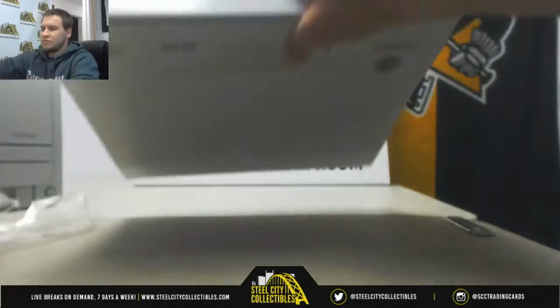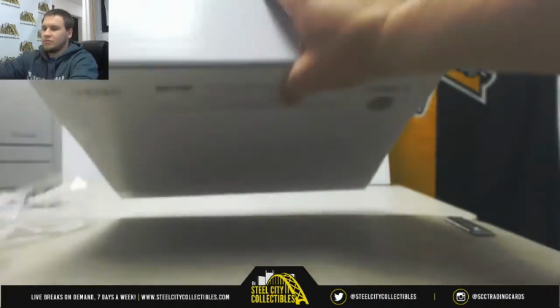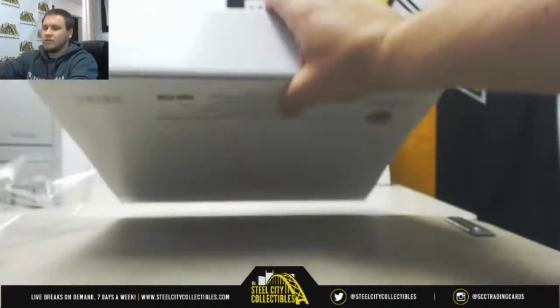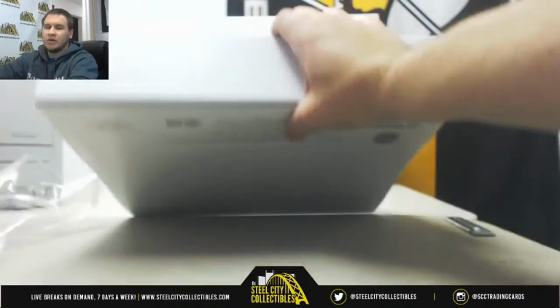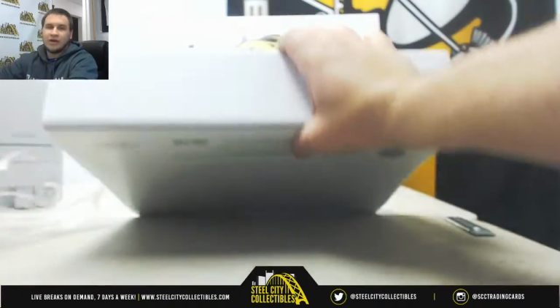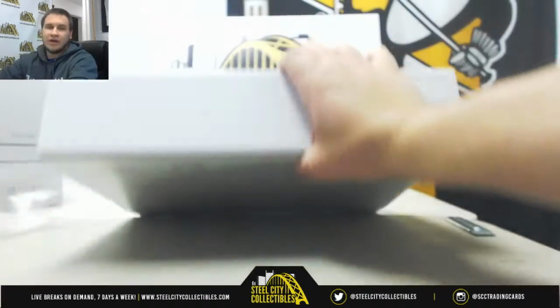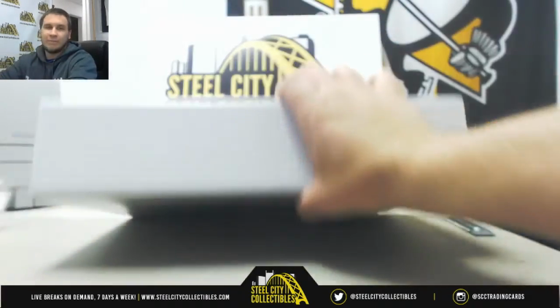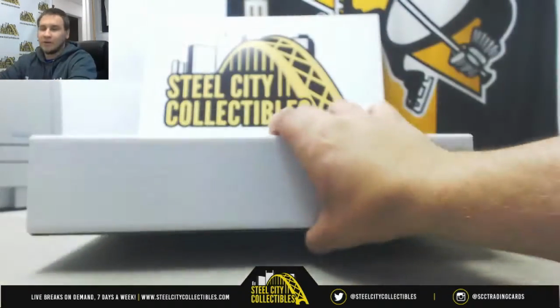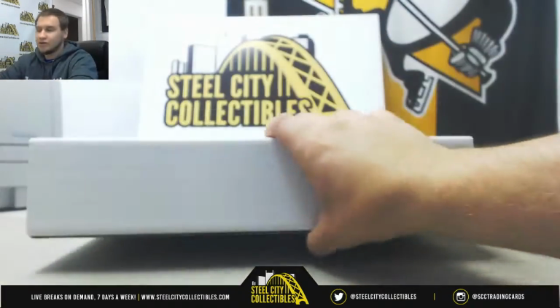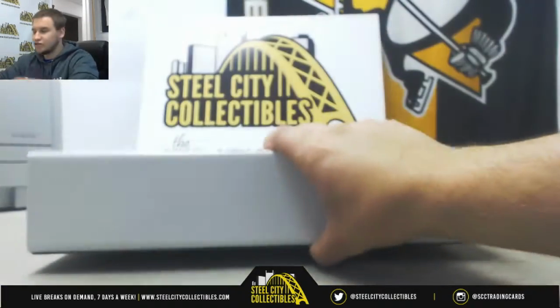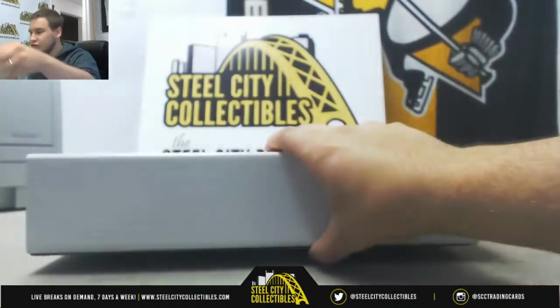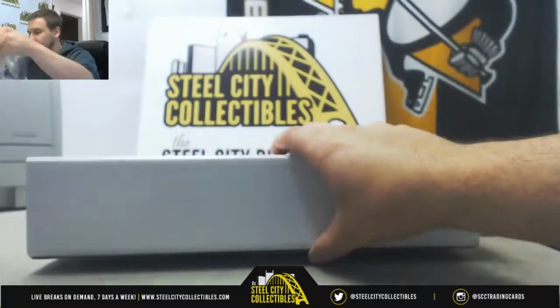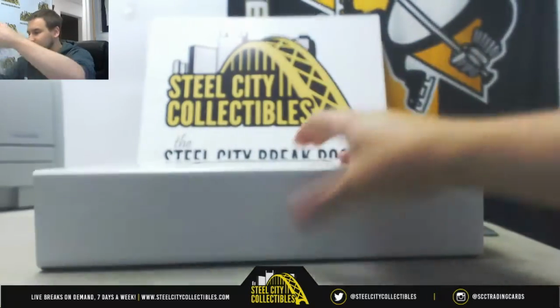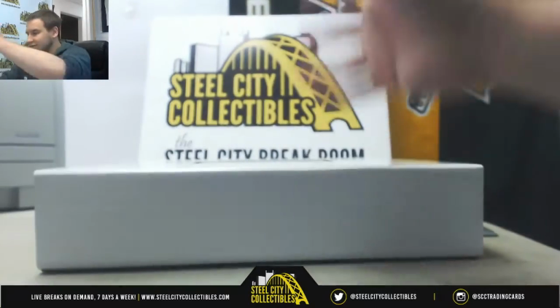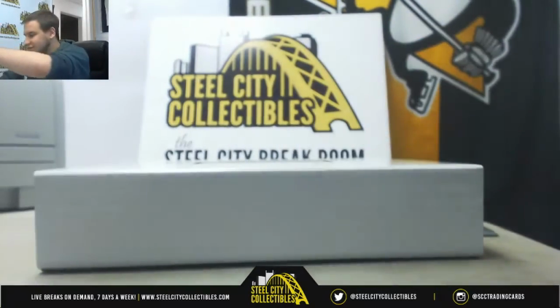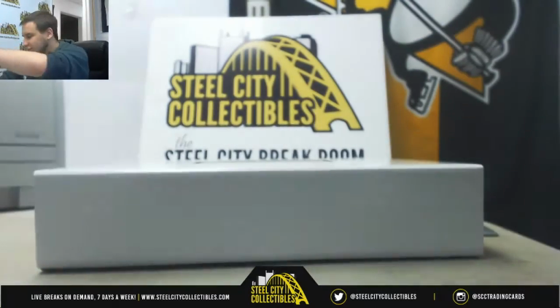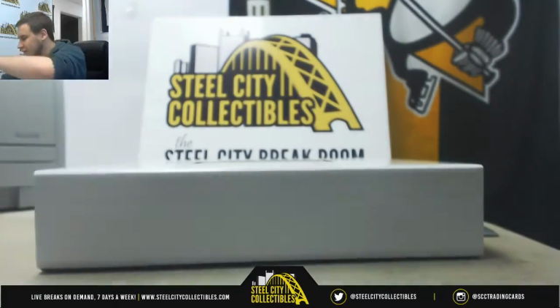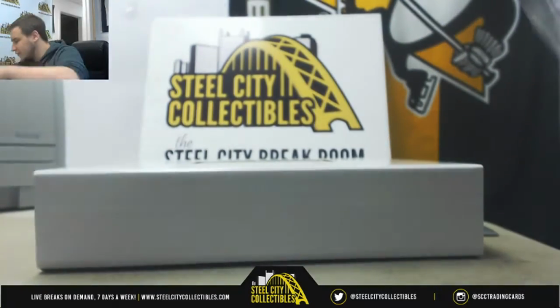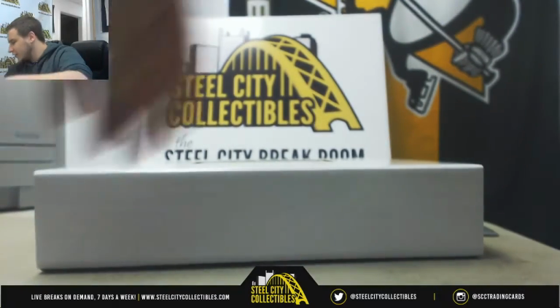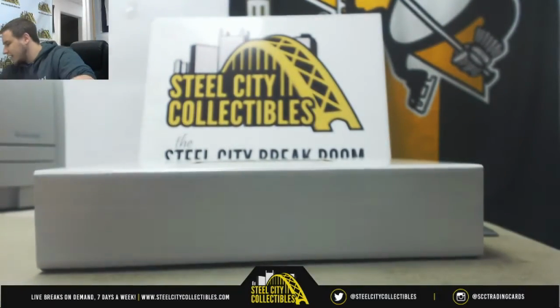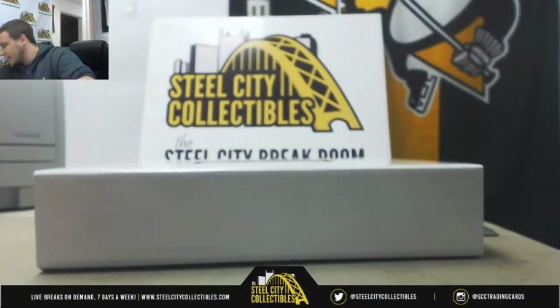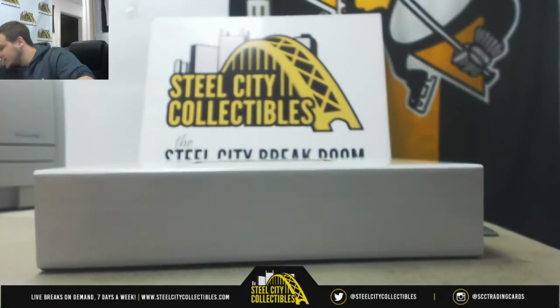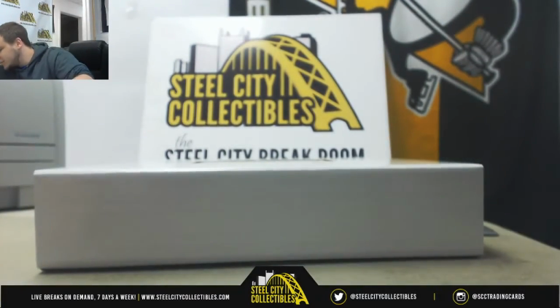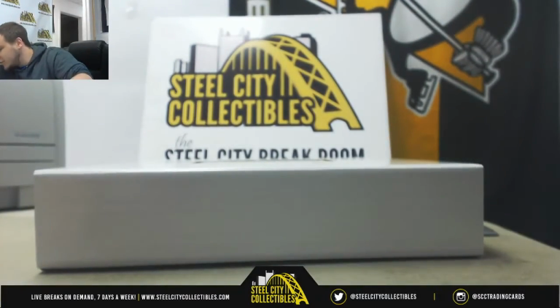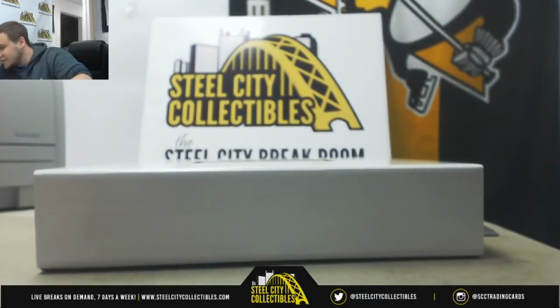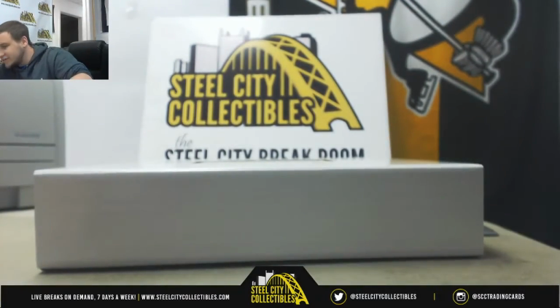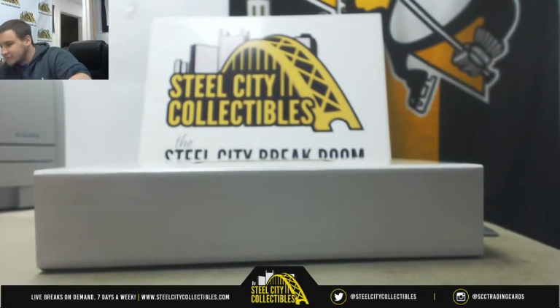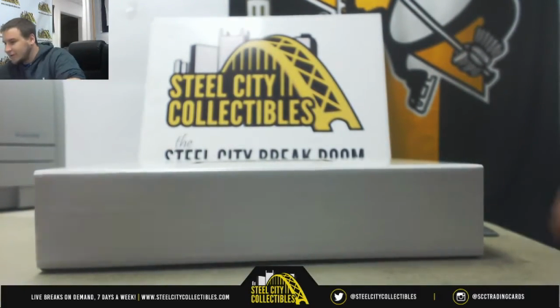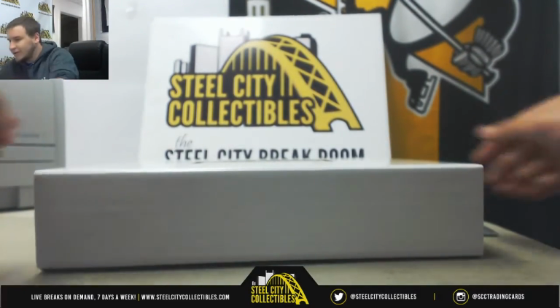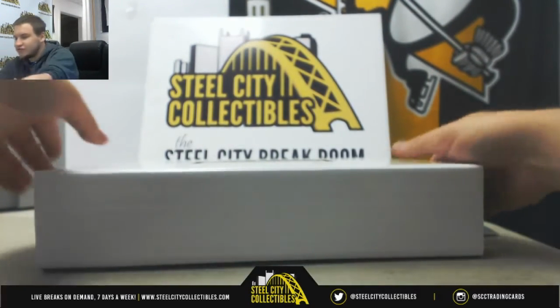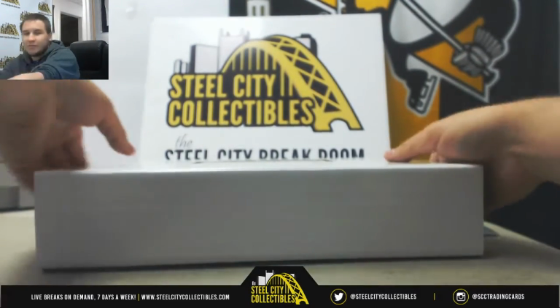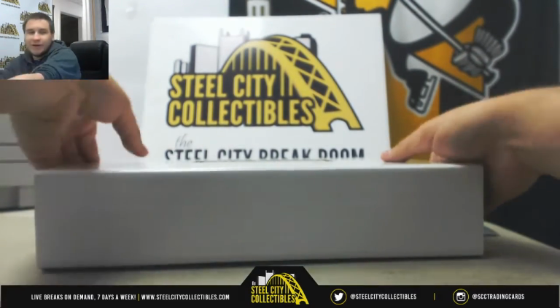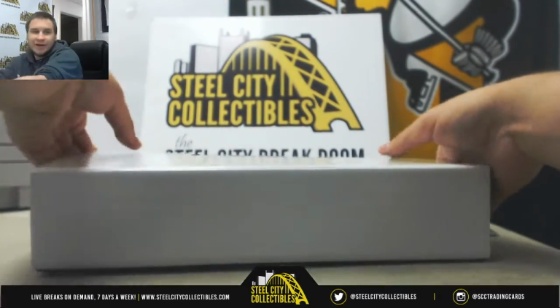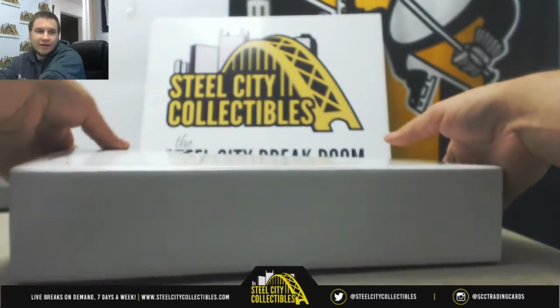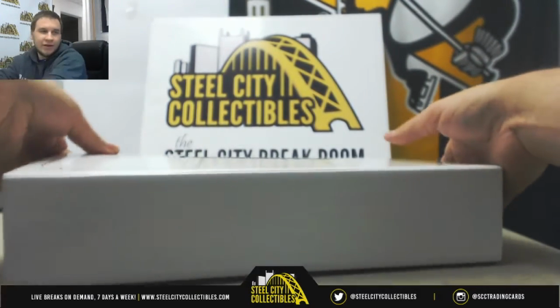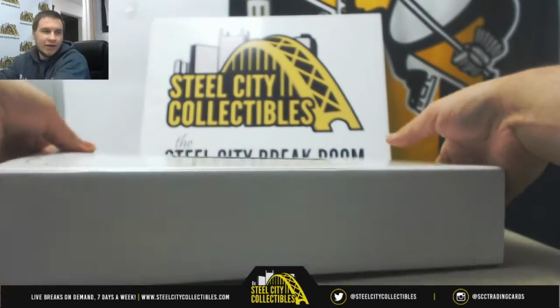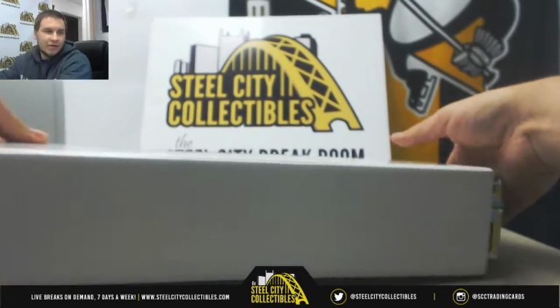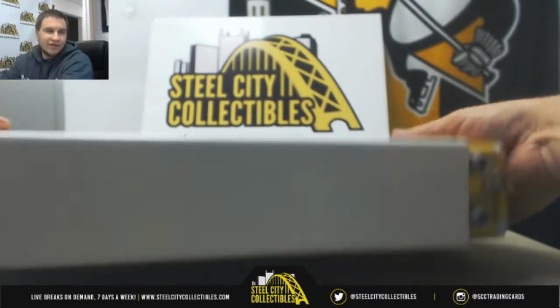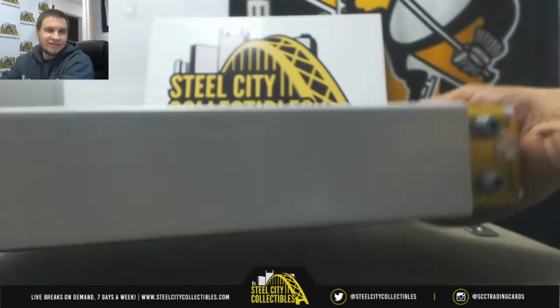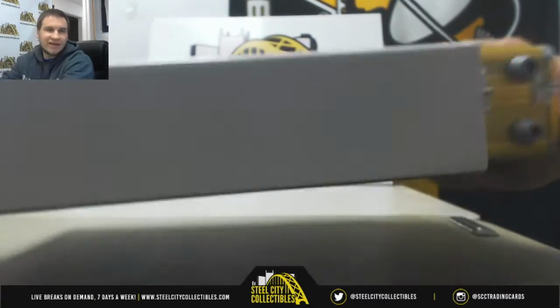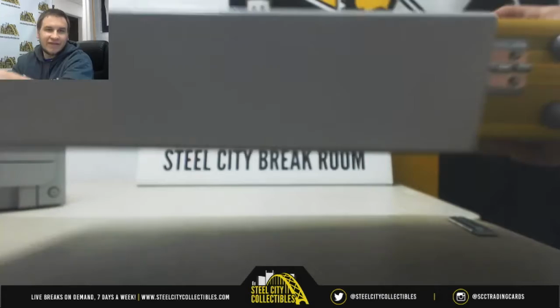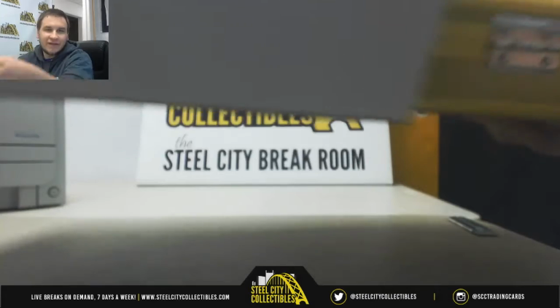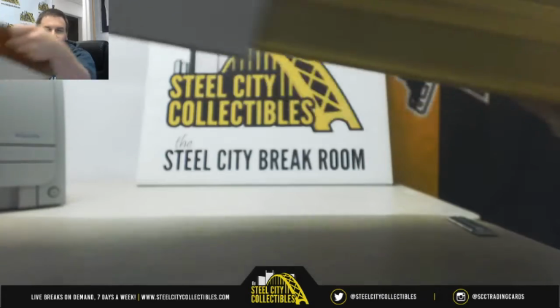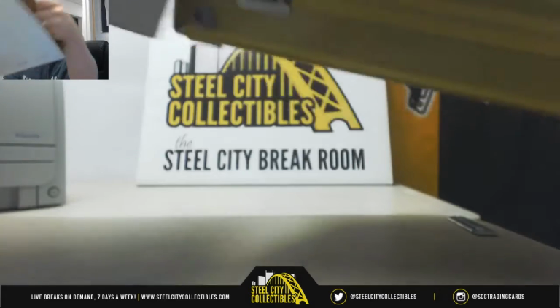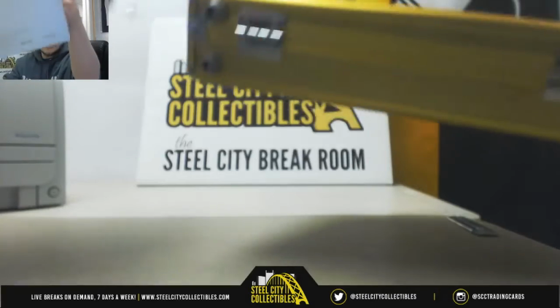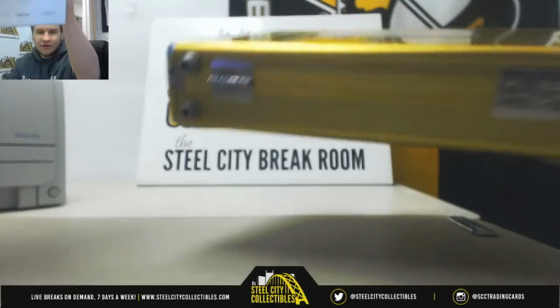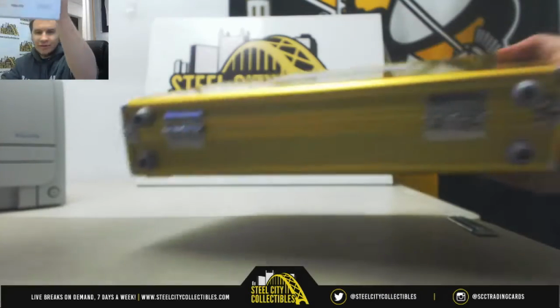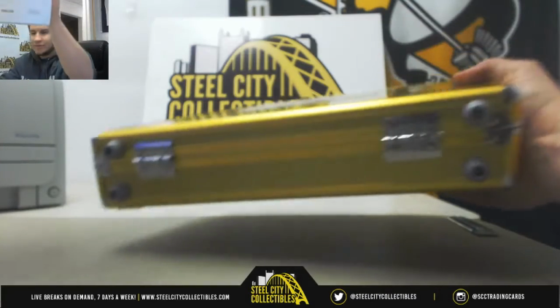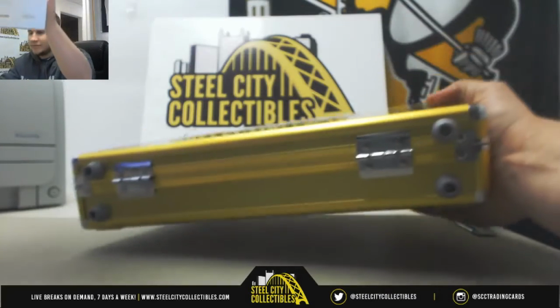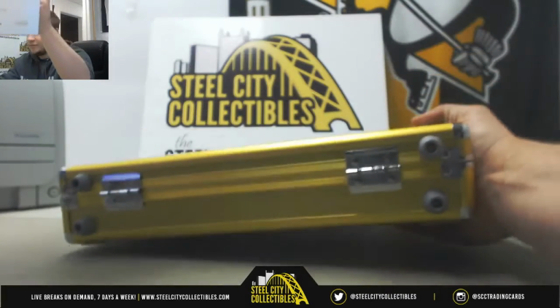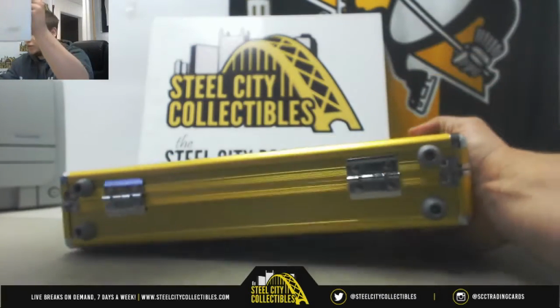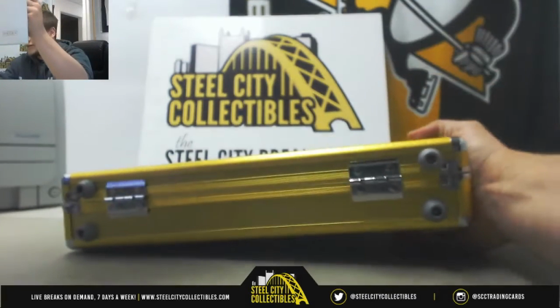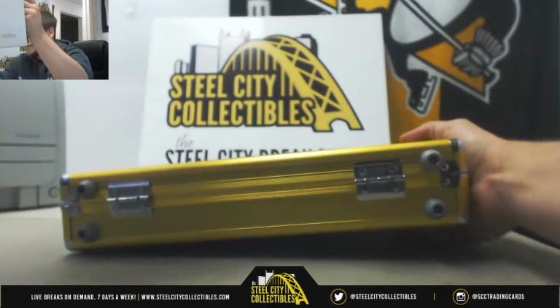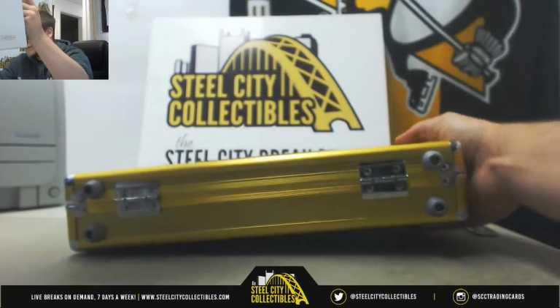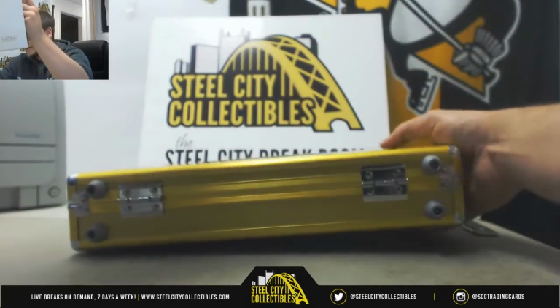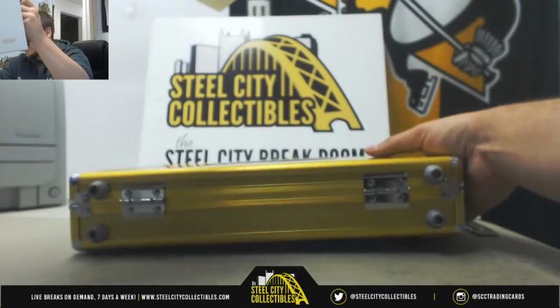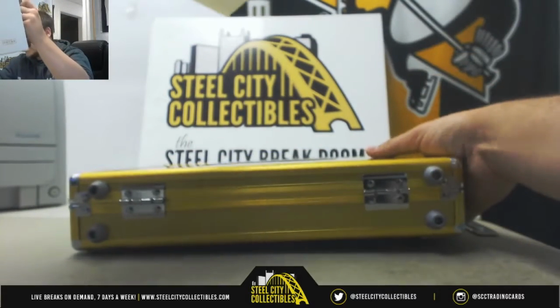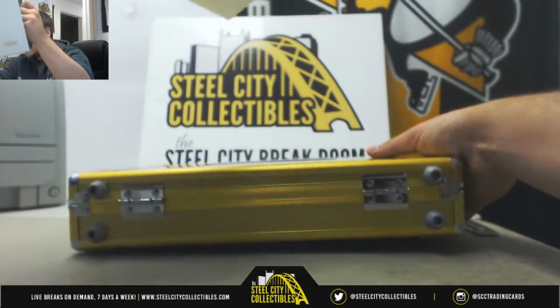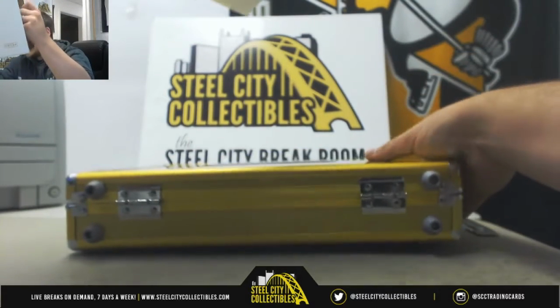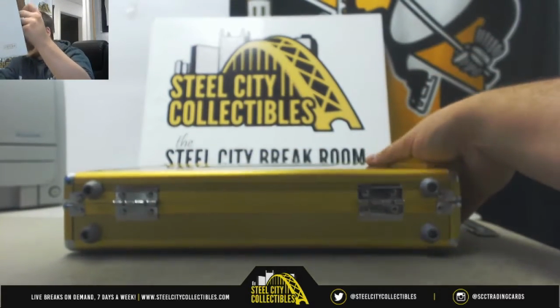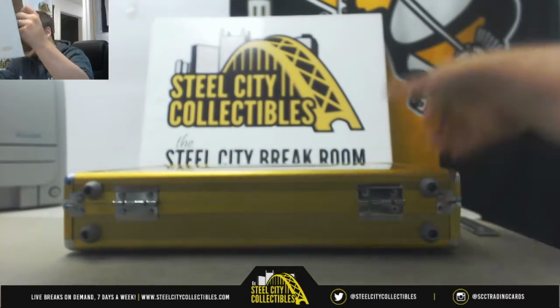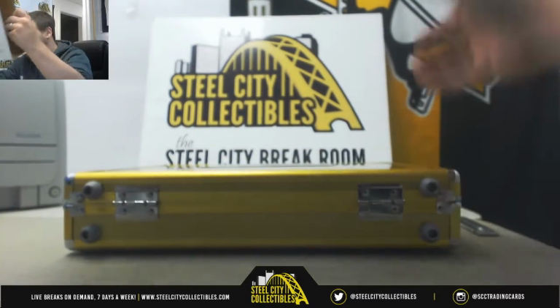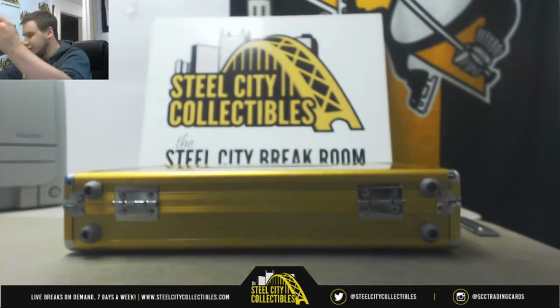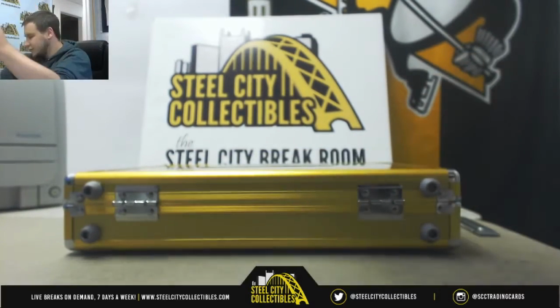We've got a bunch of group breaks still up there, guys, with spots remaining. Let's get them filled up. Only 10 o'clock here on the East Coast.